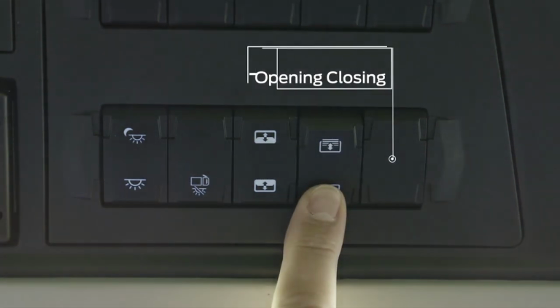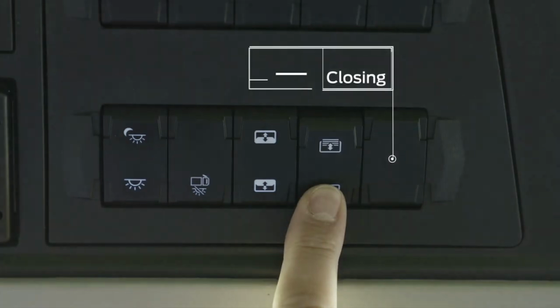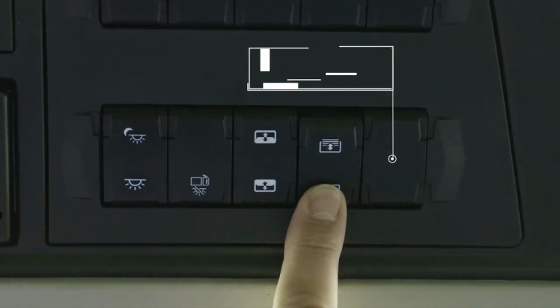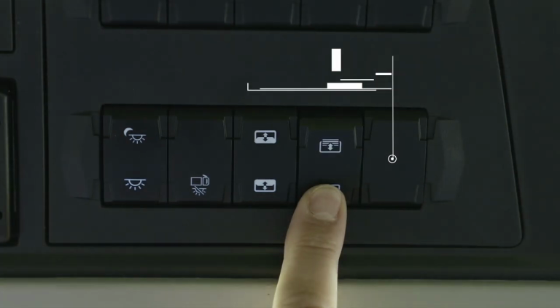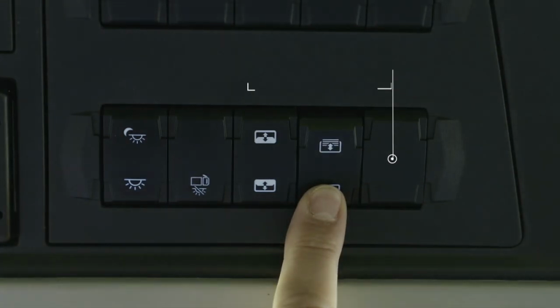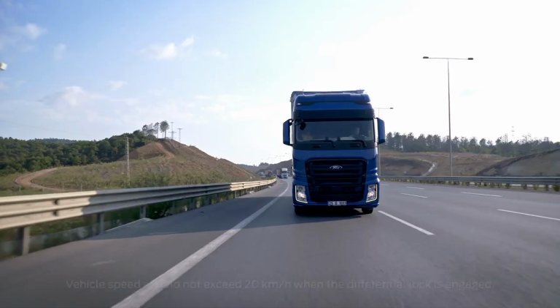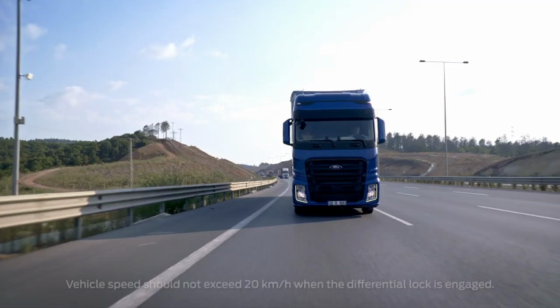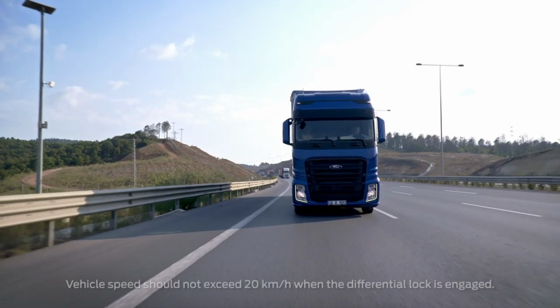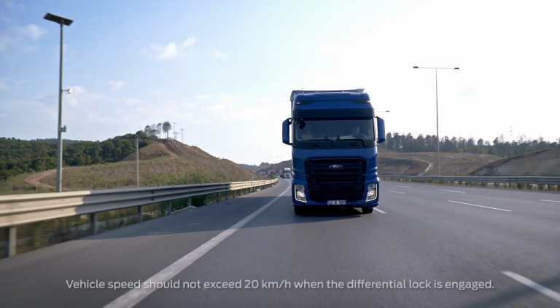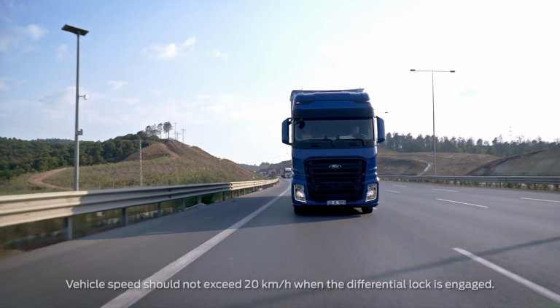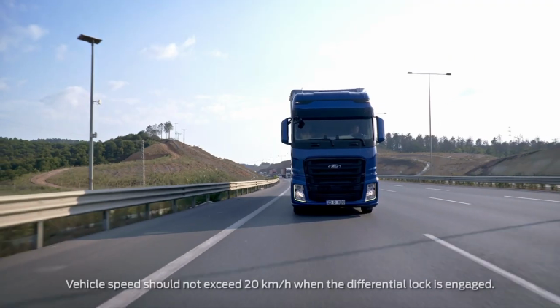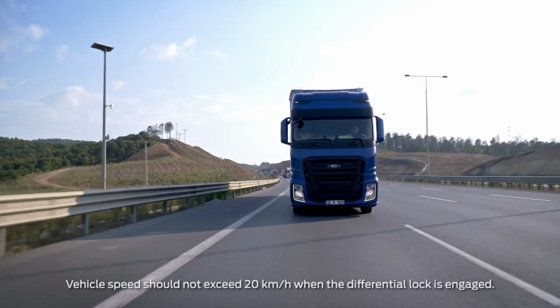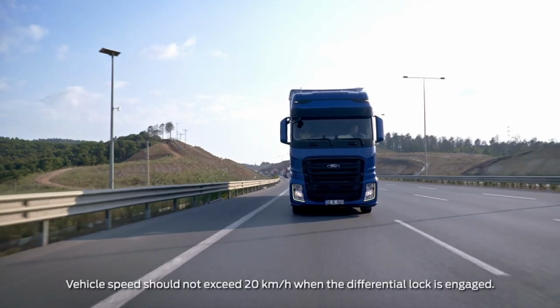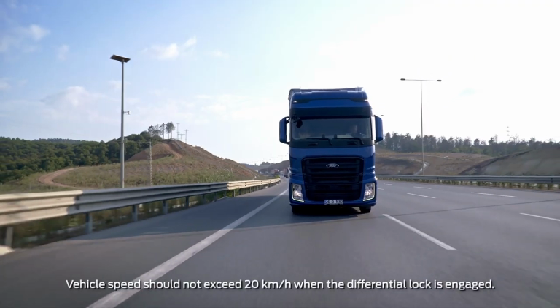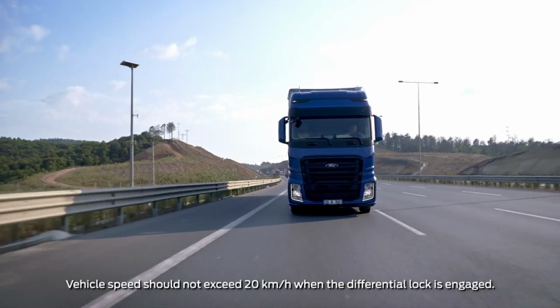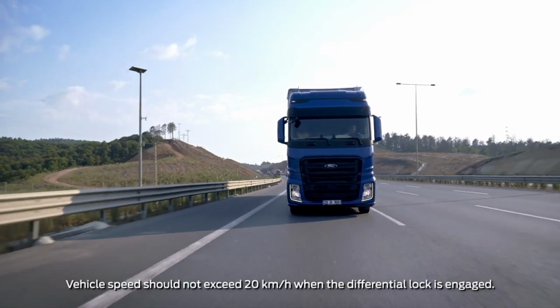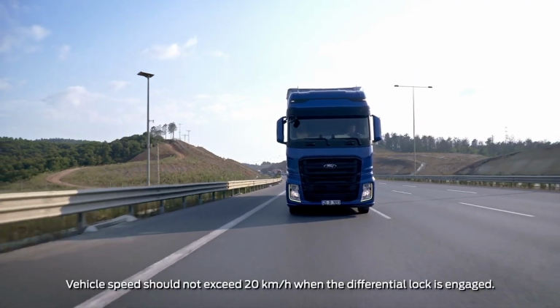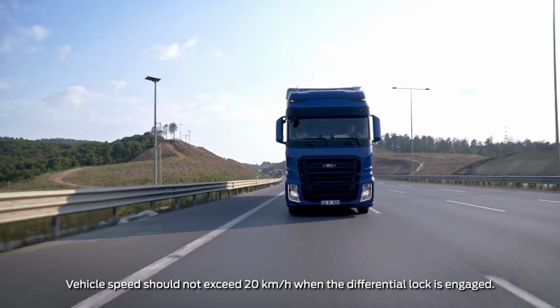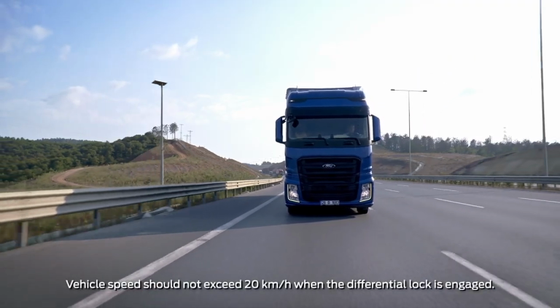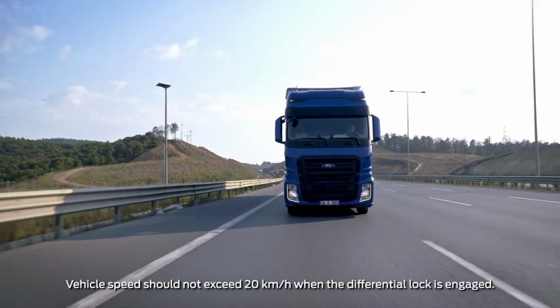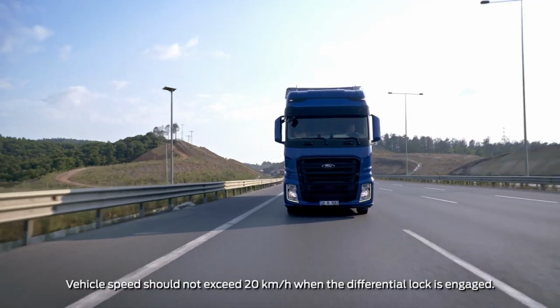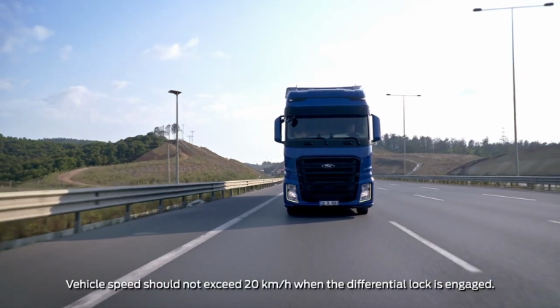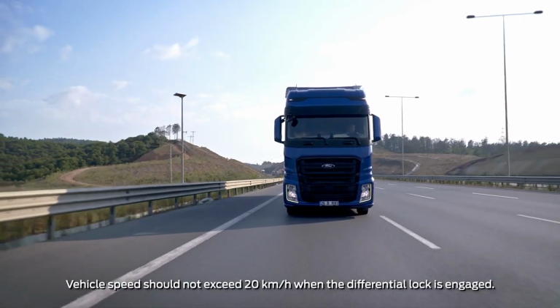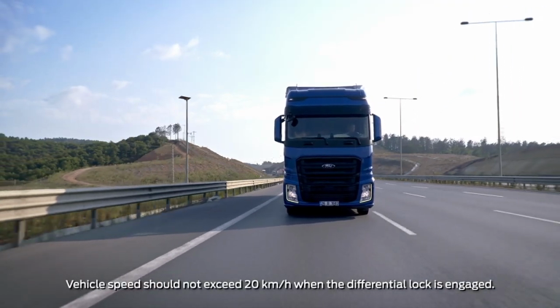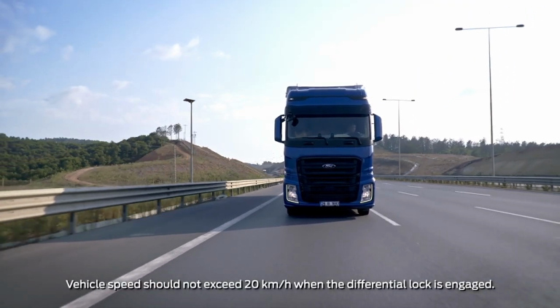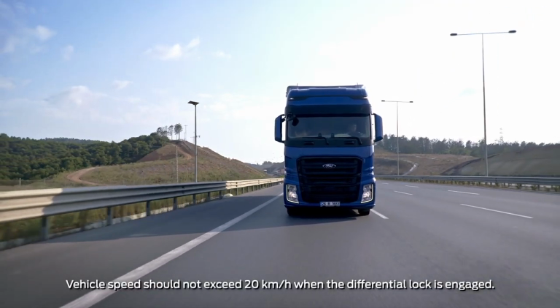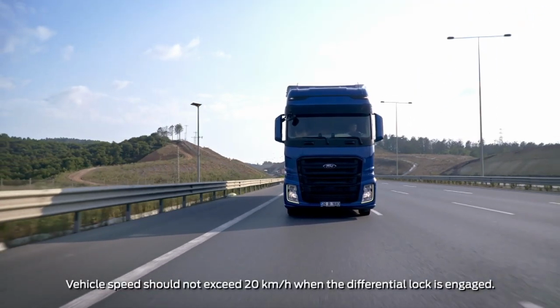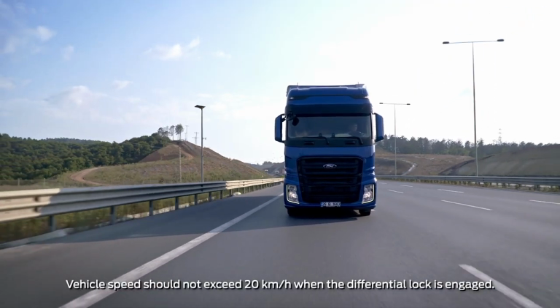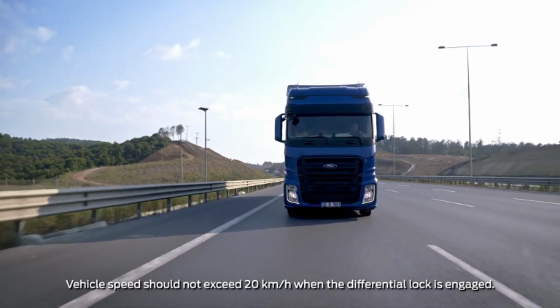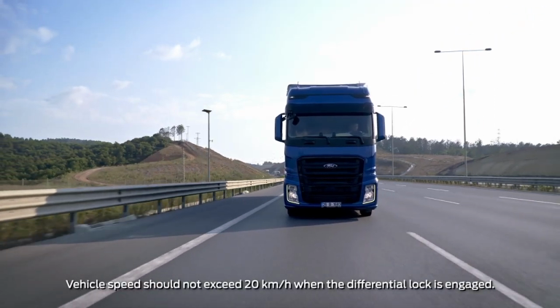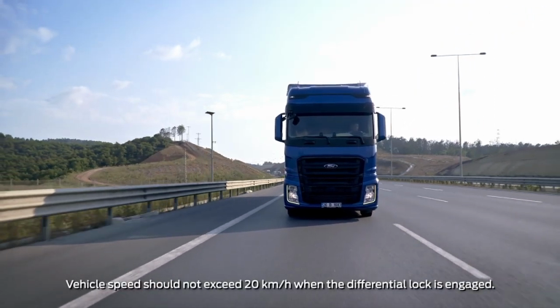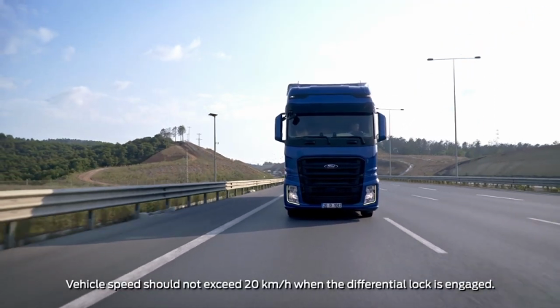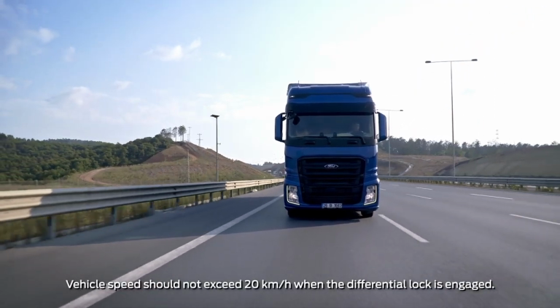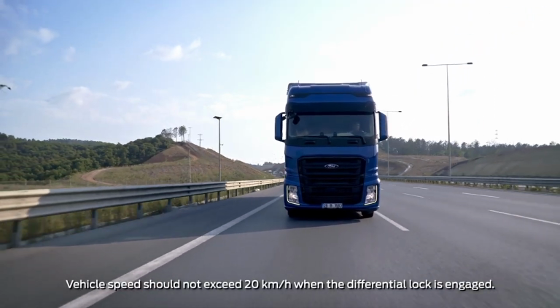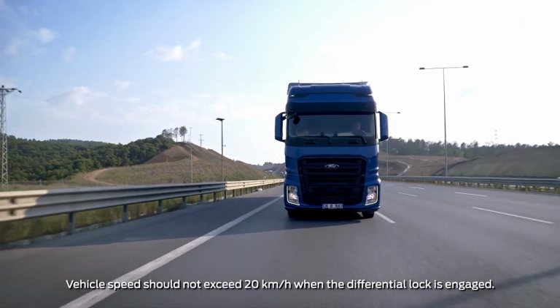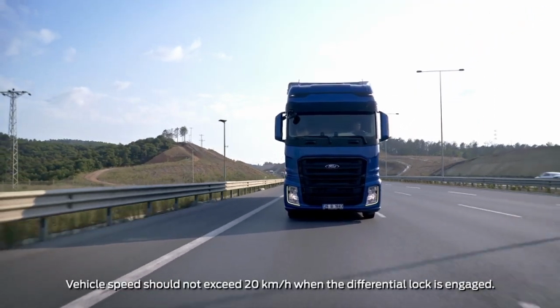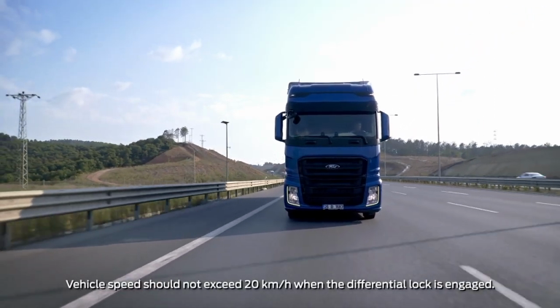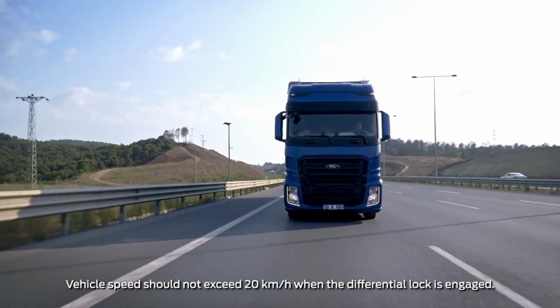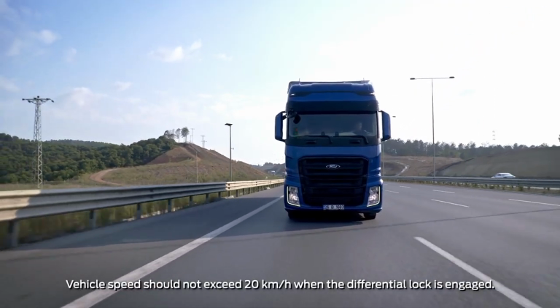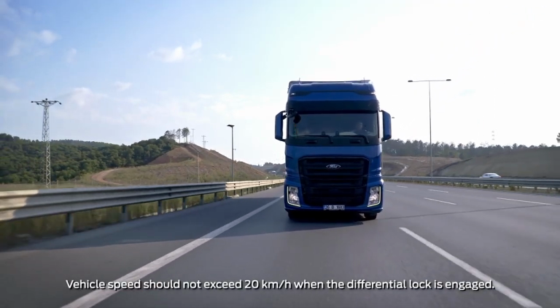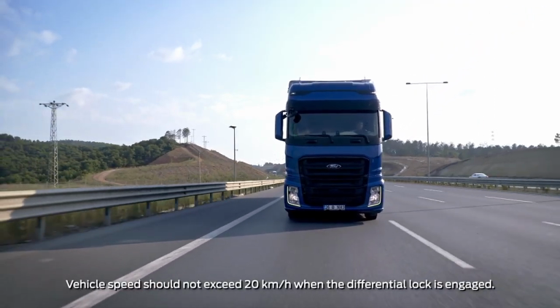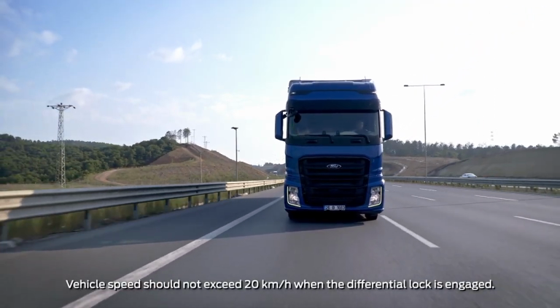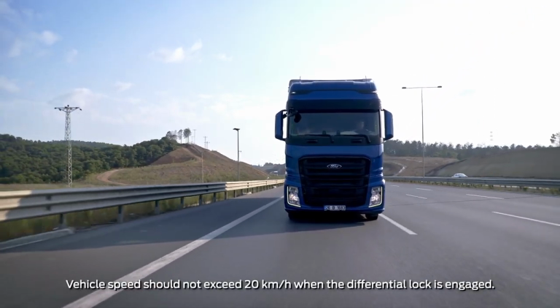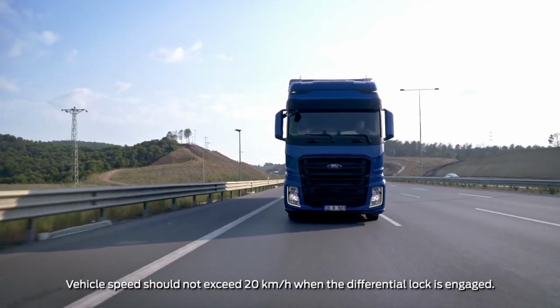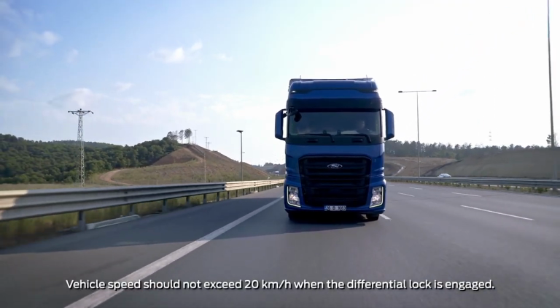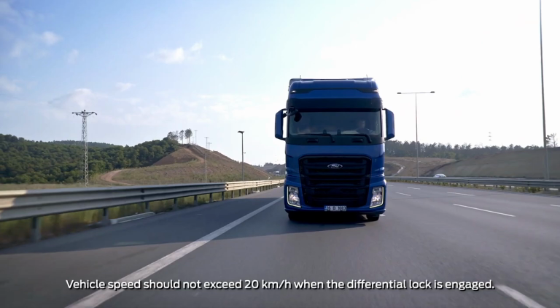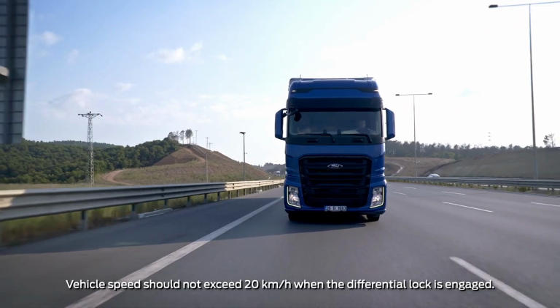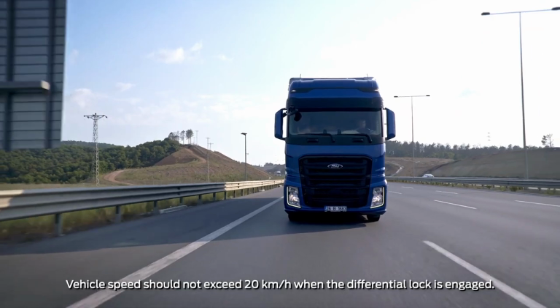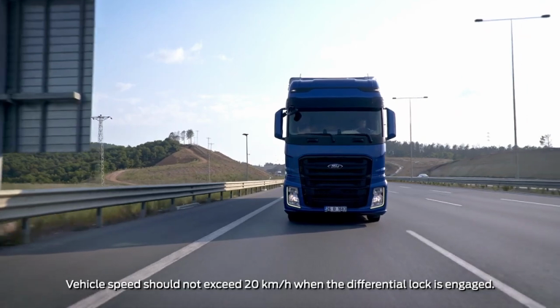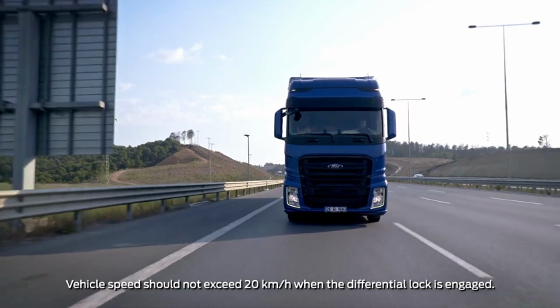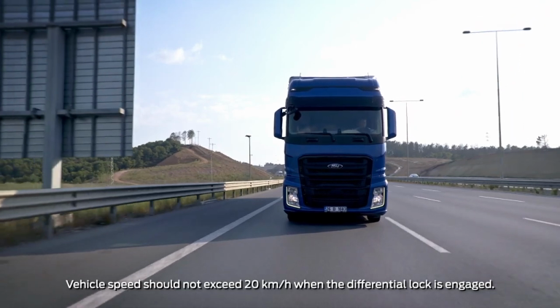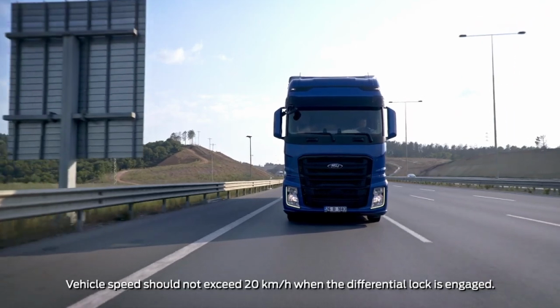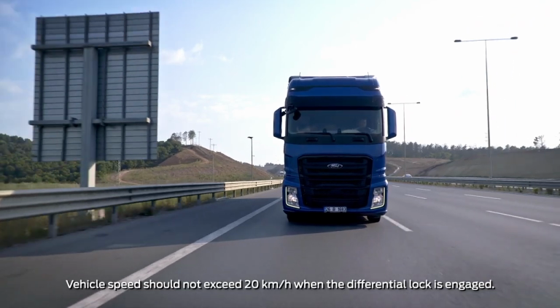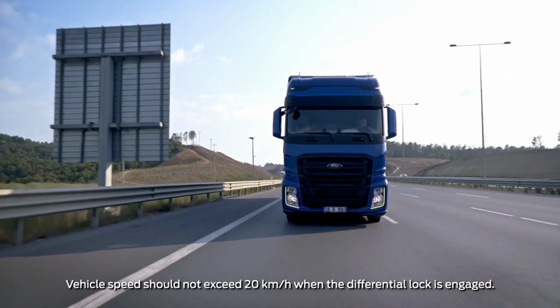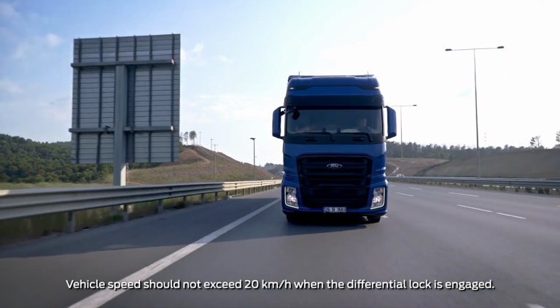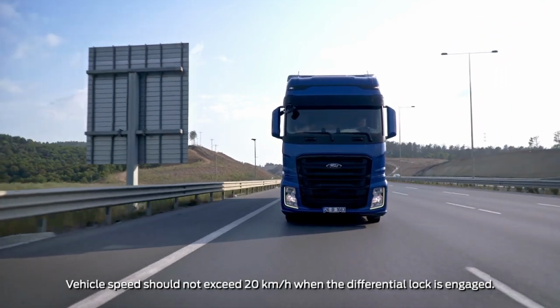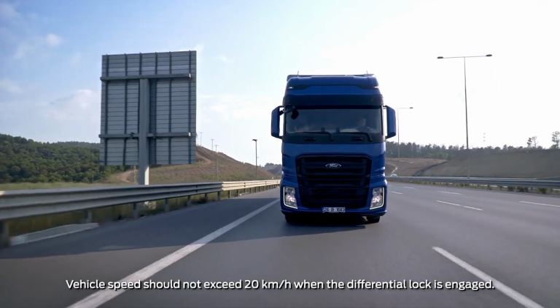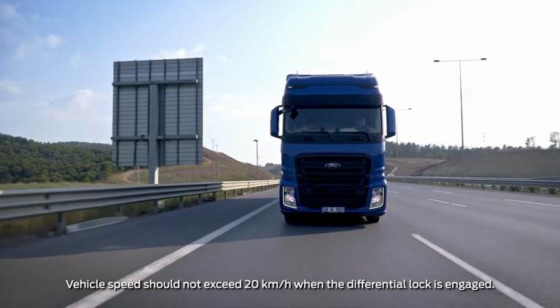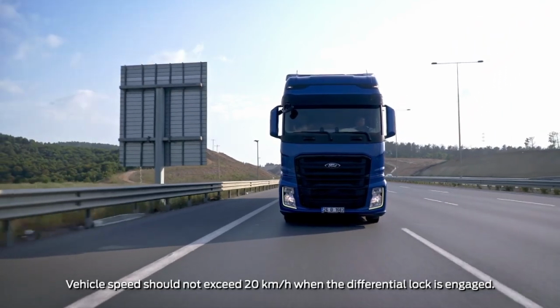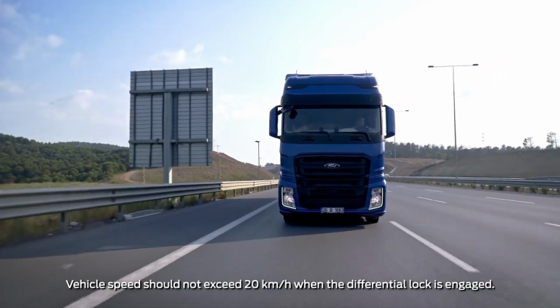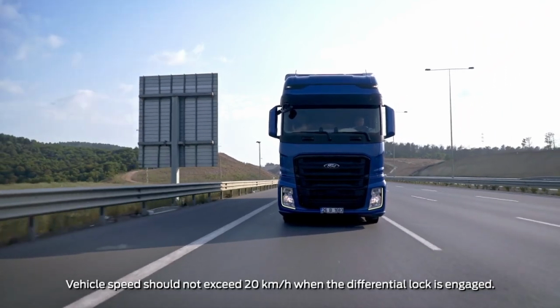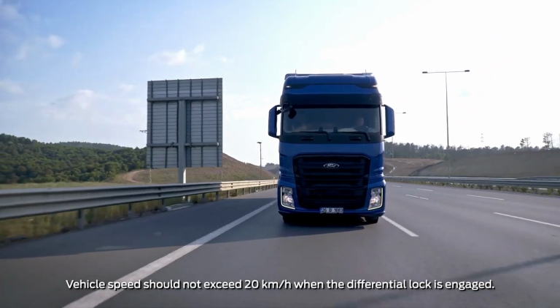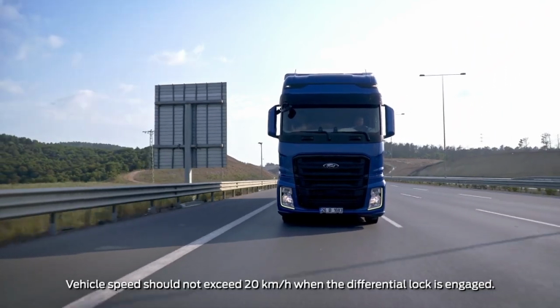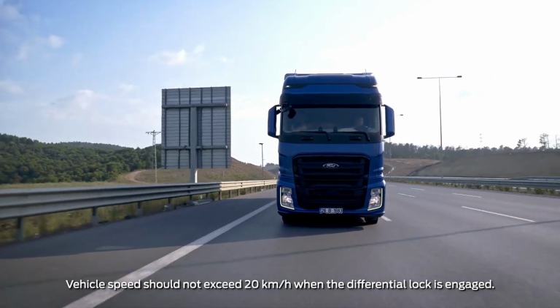The differential lock can be activated in bad or slippery road conditions where high traction power is required.